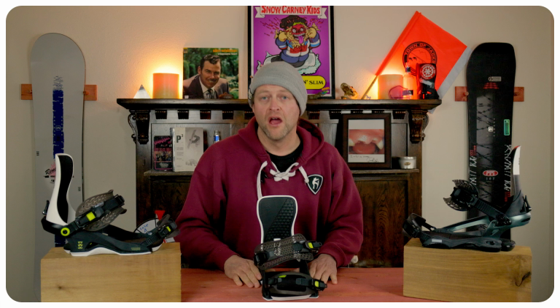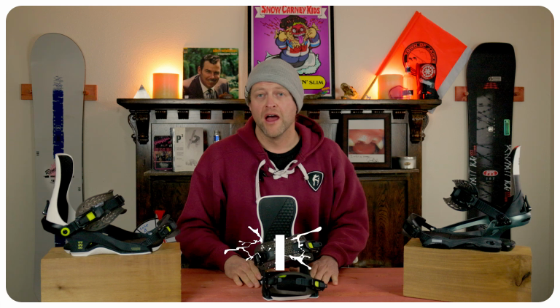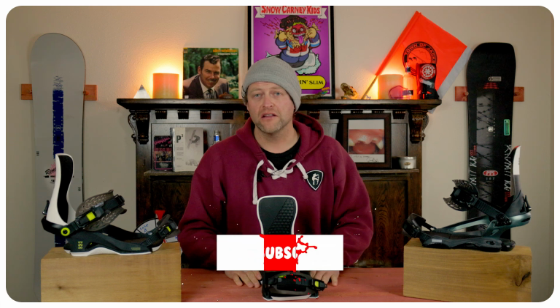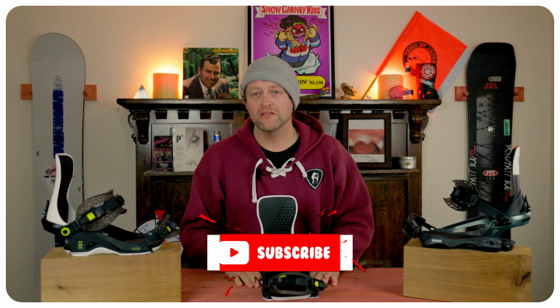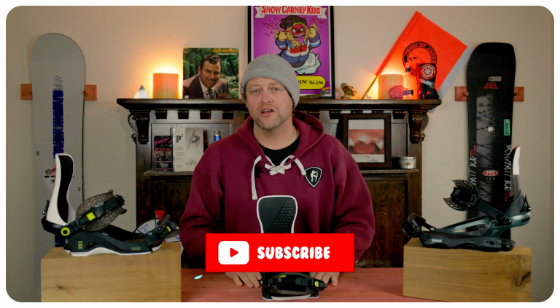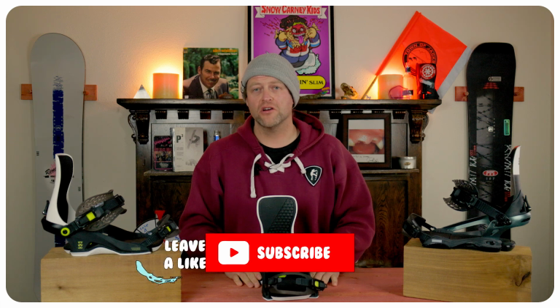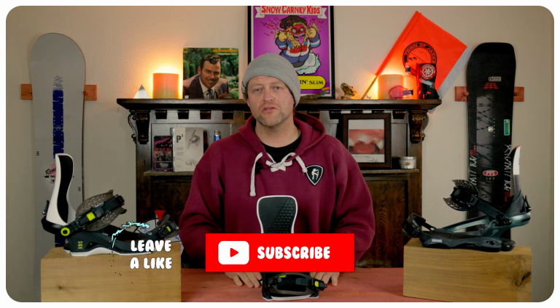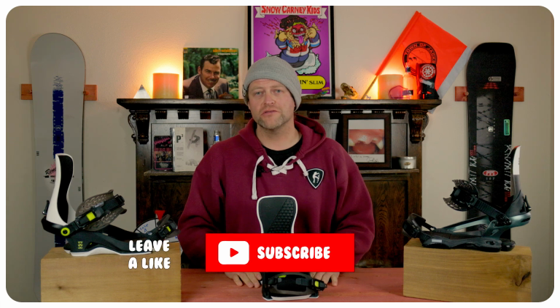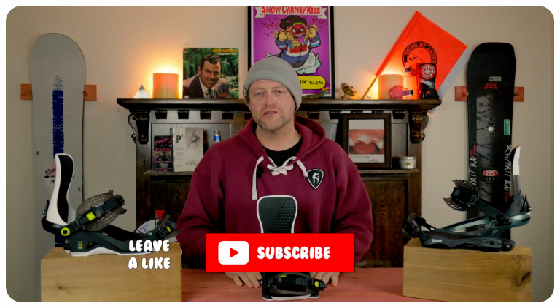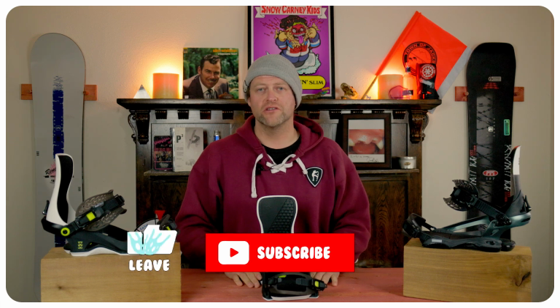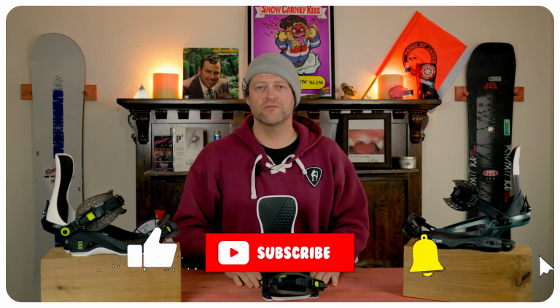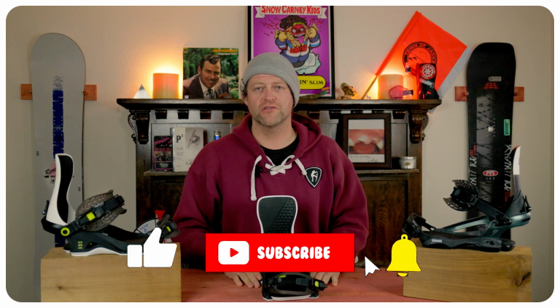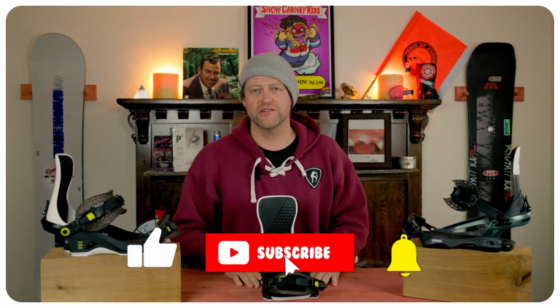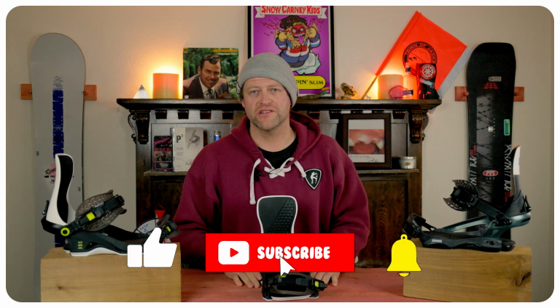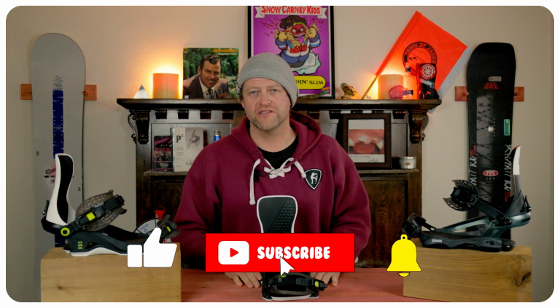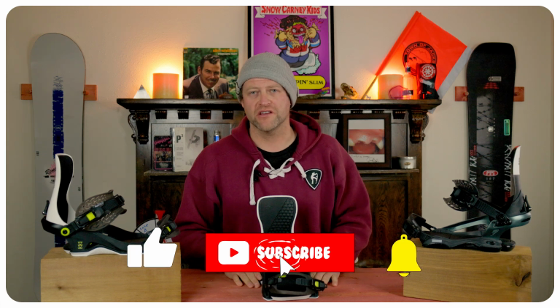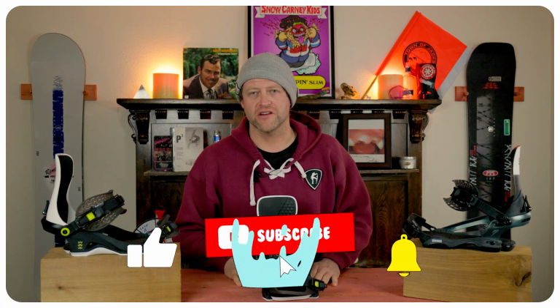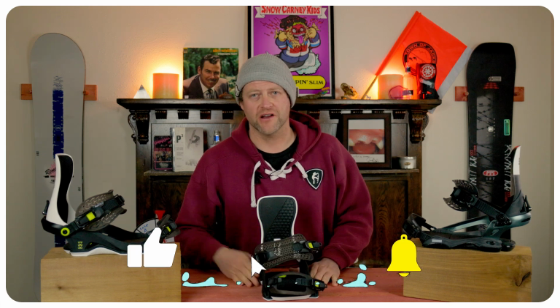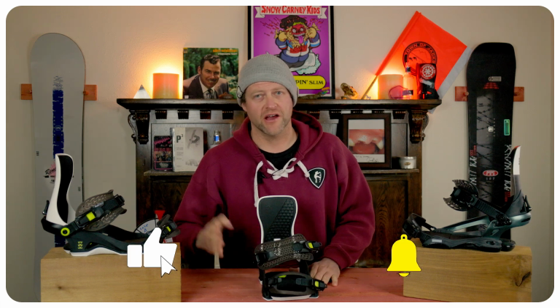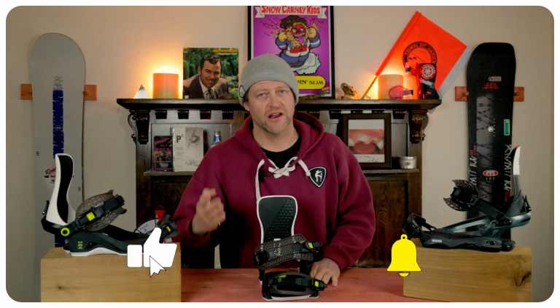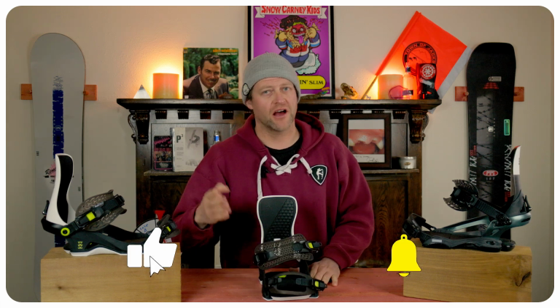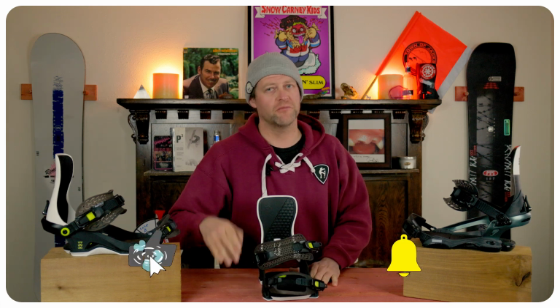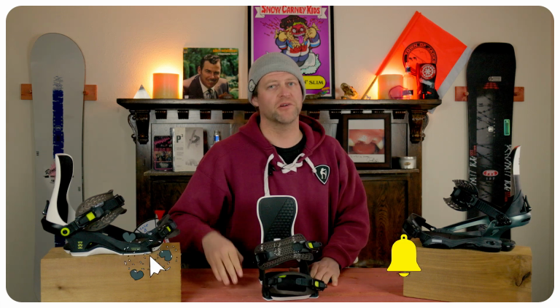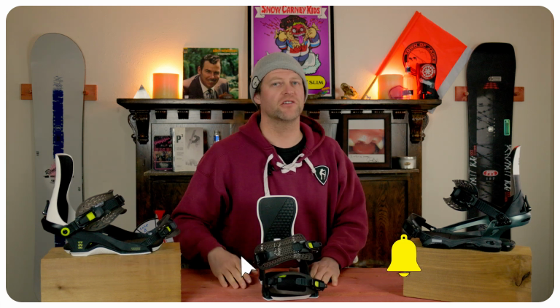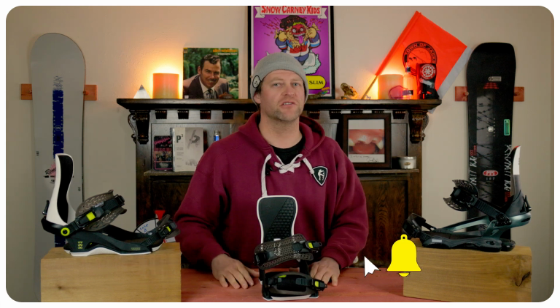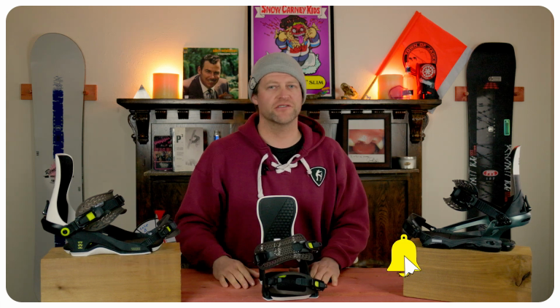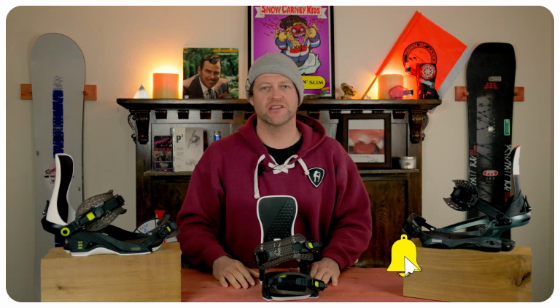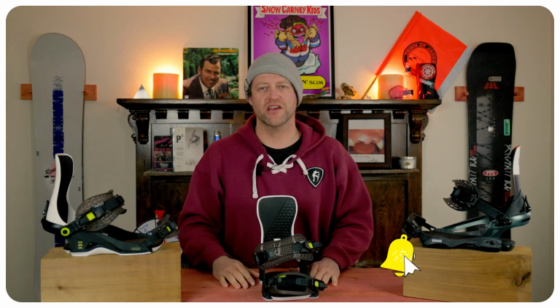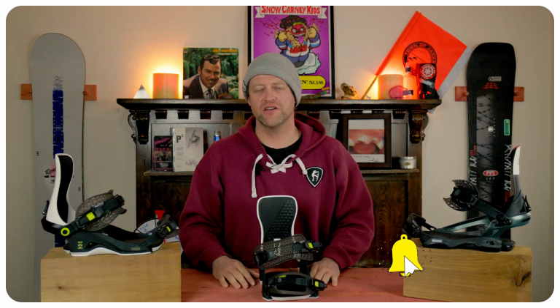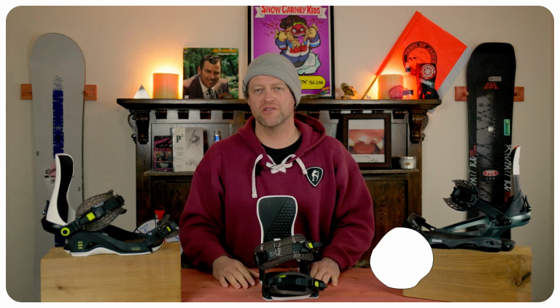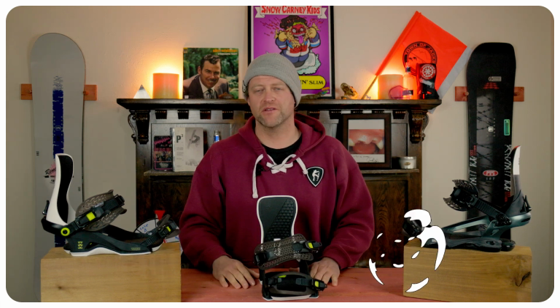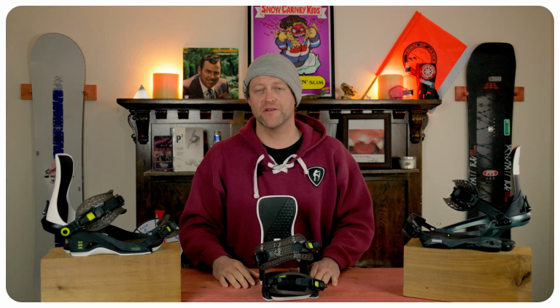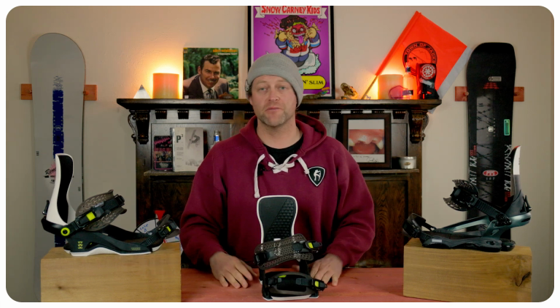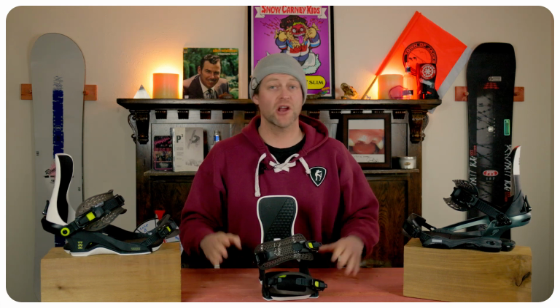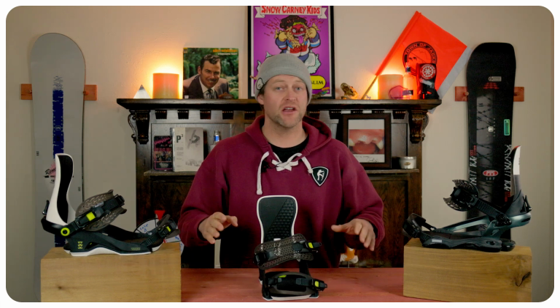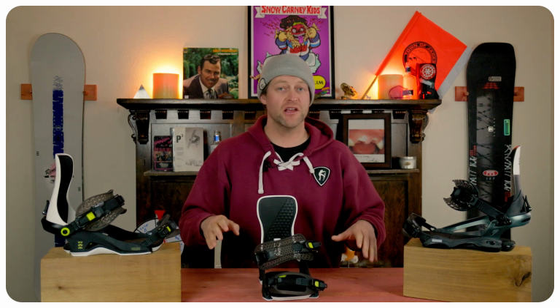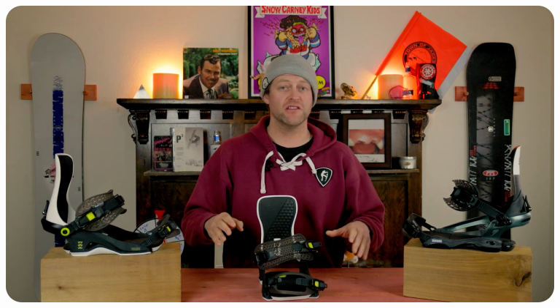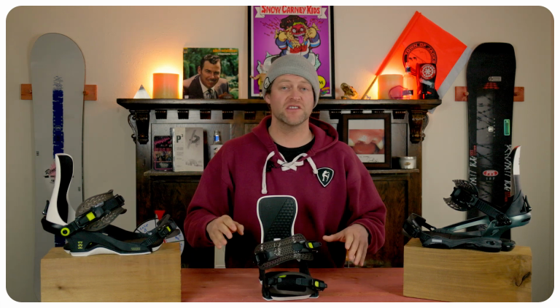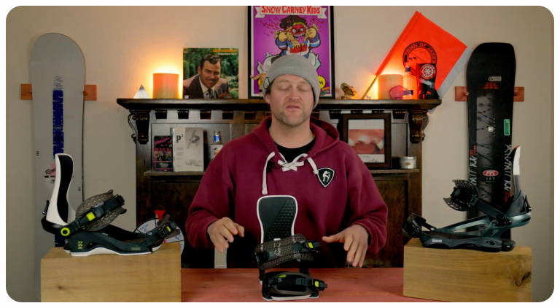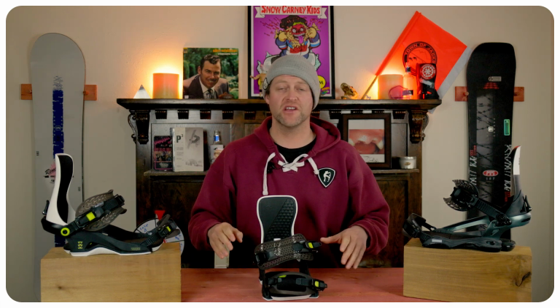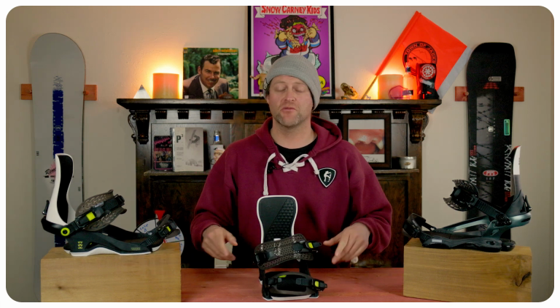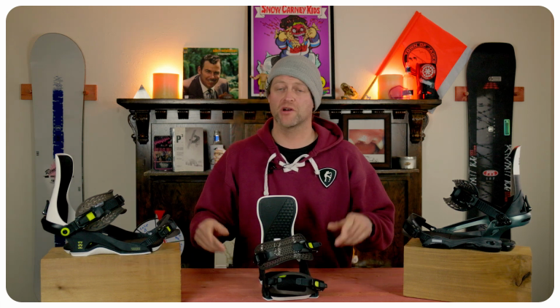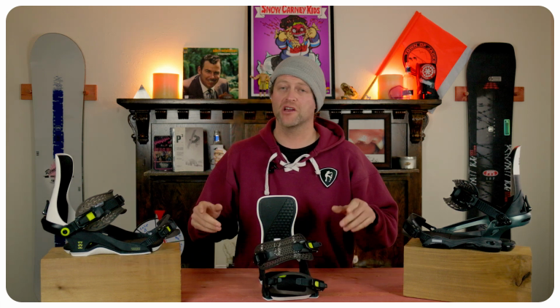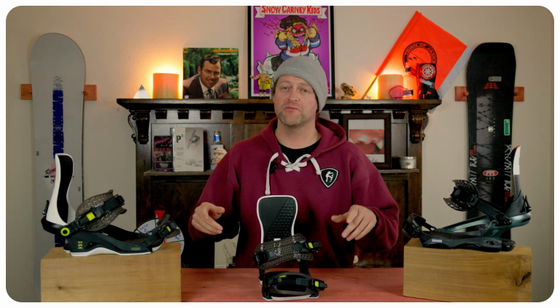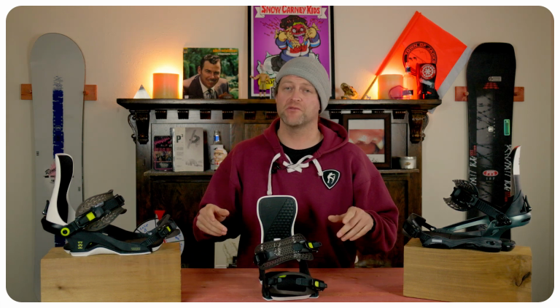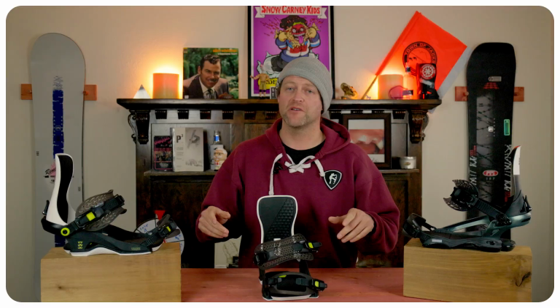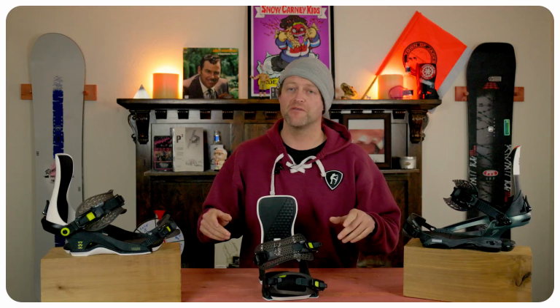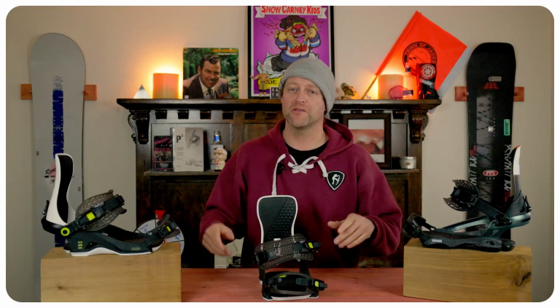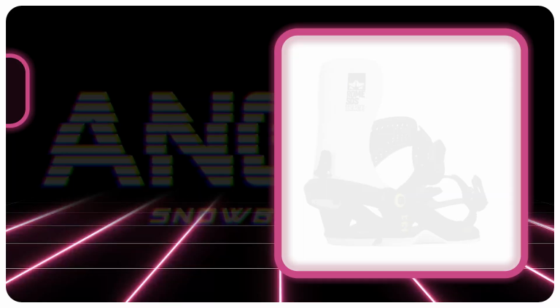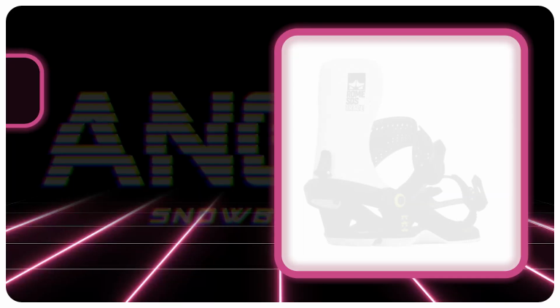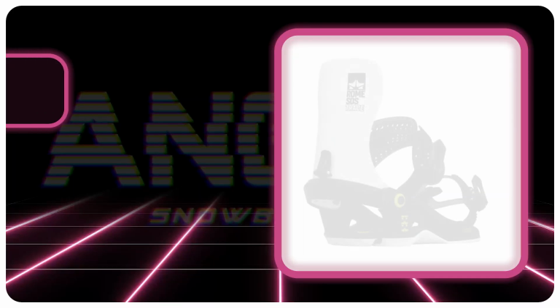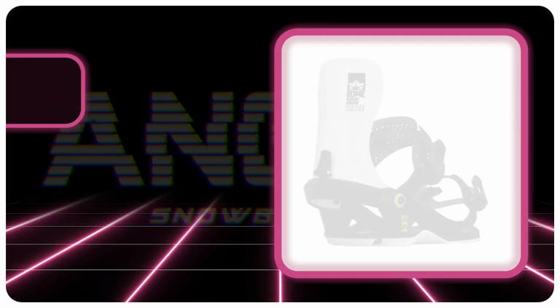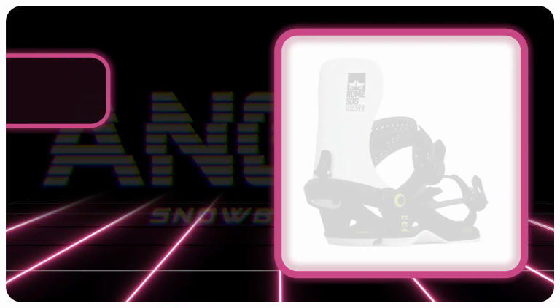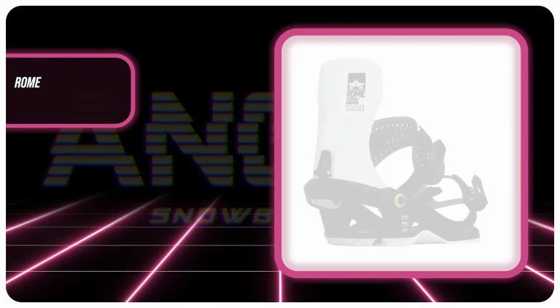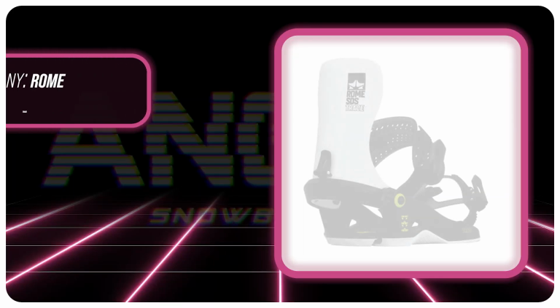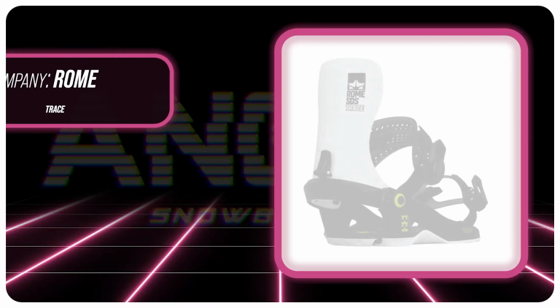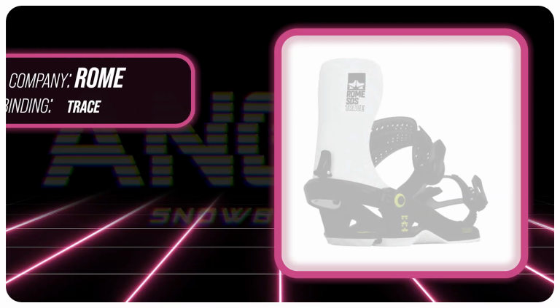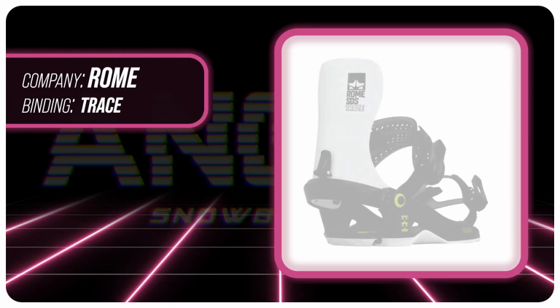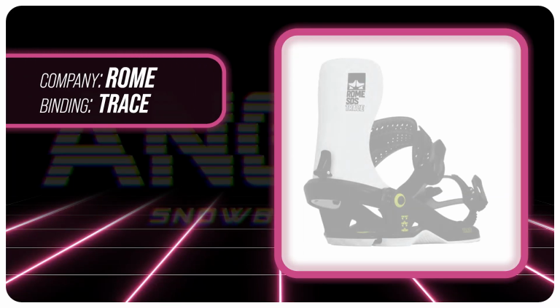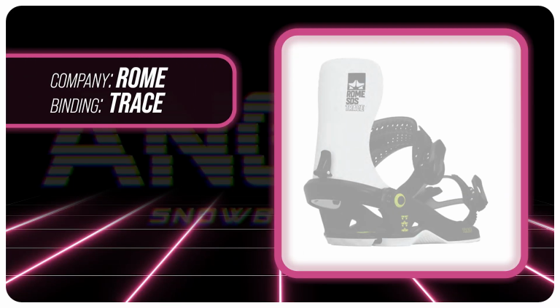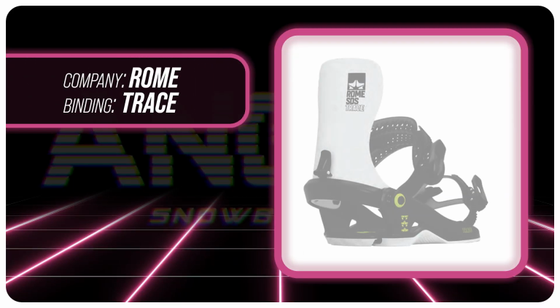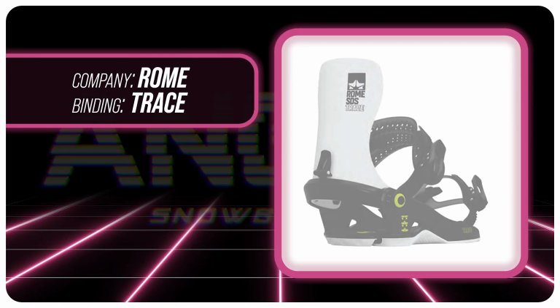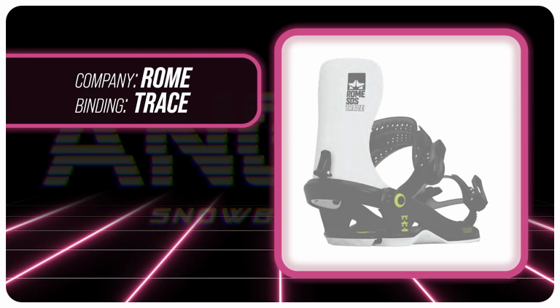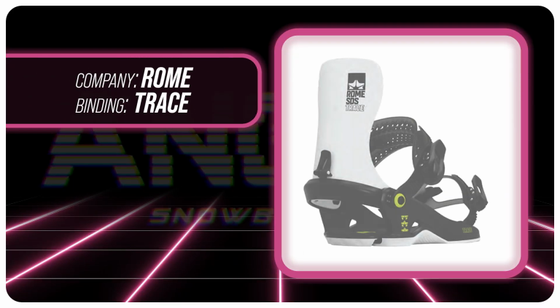Hello snowboarders of the internet. I'm your host Avron Lefebvre and in this video we're going to be reviewing the Rome Trace.